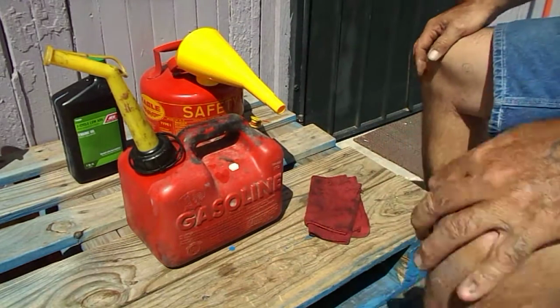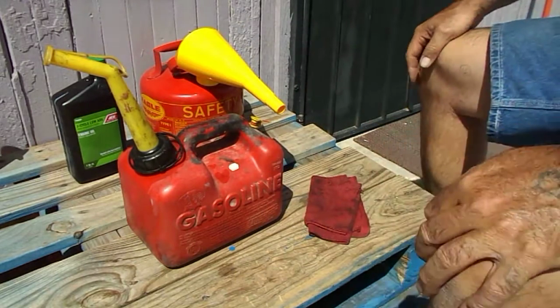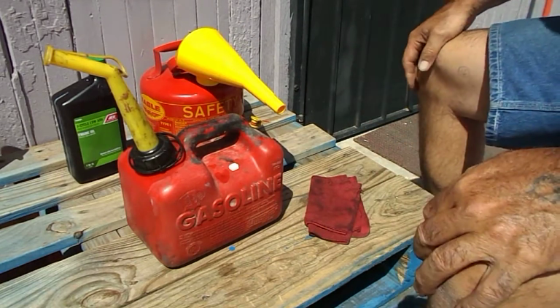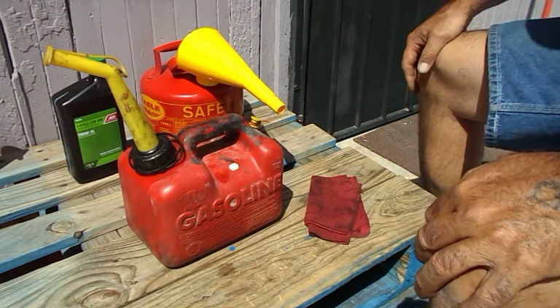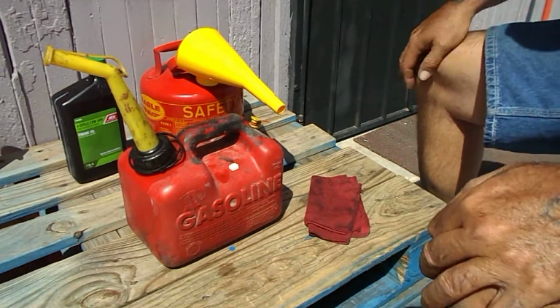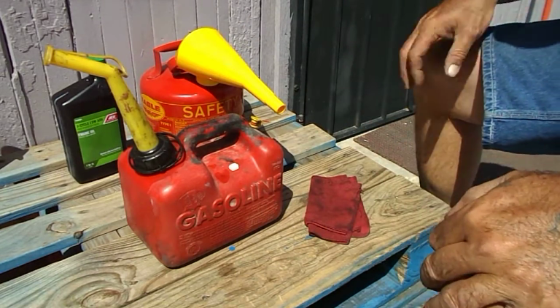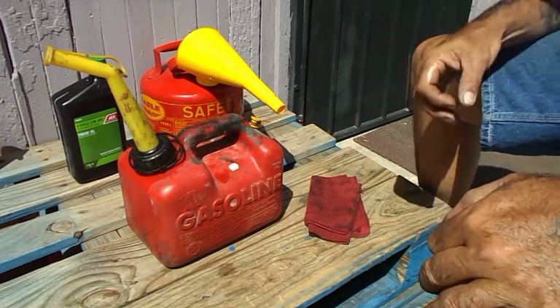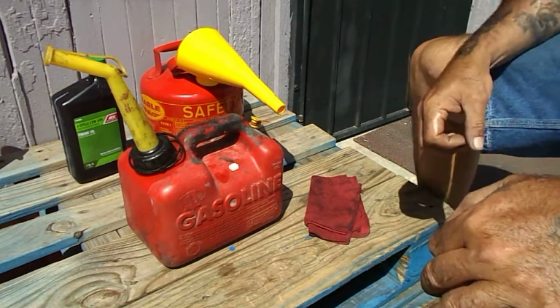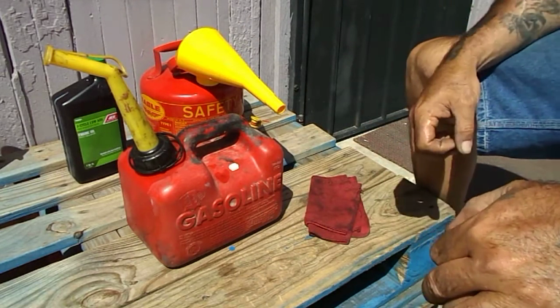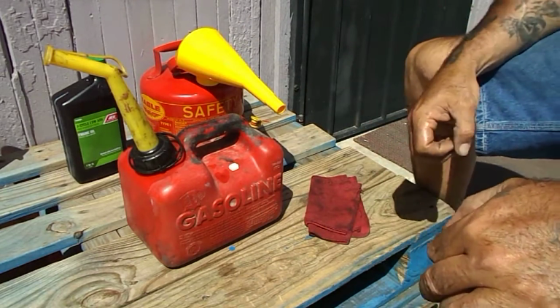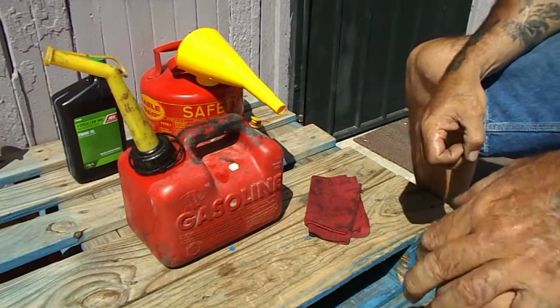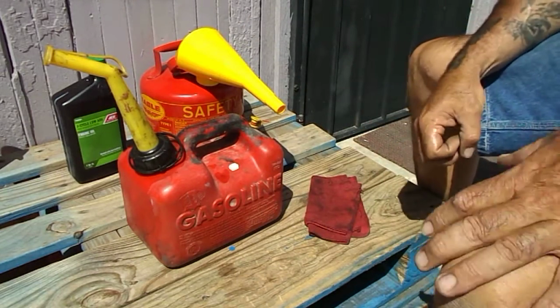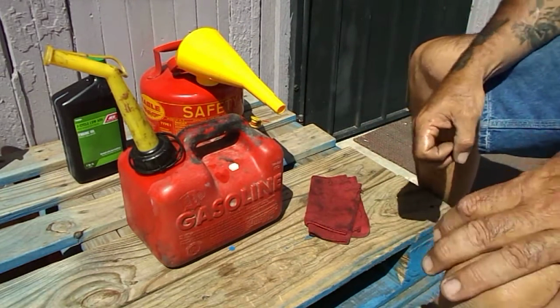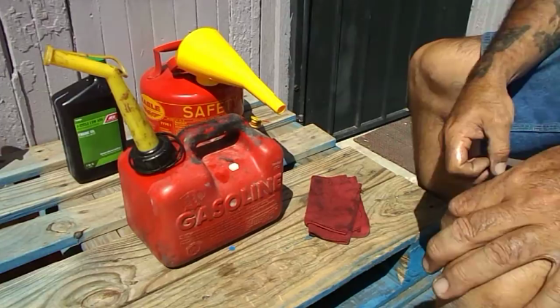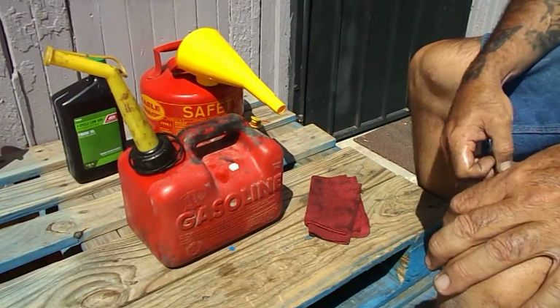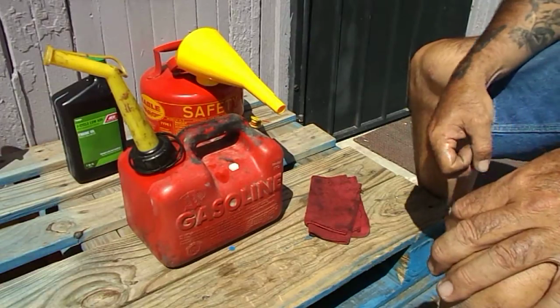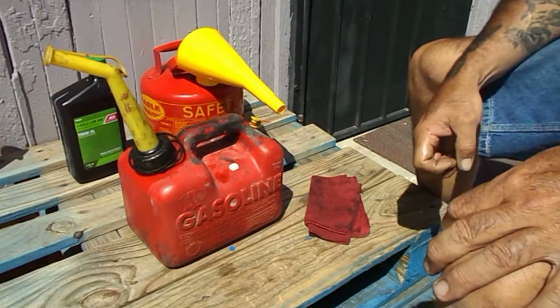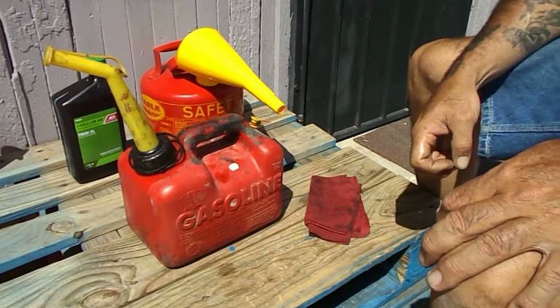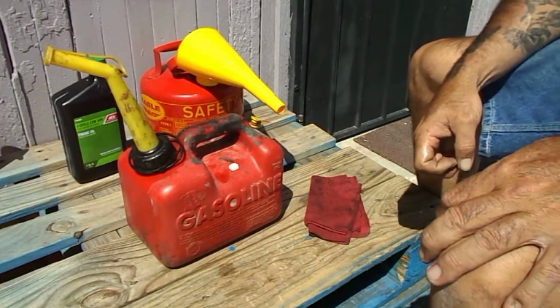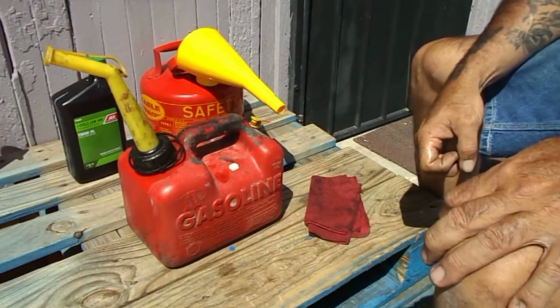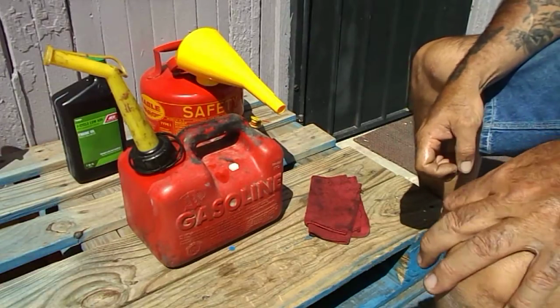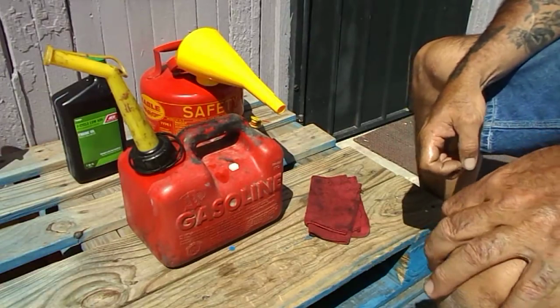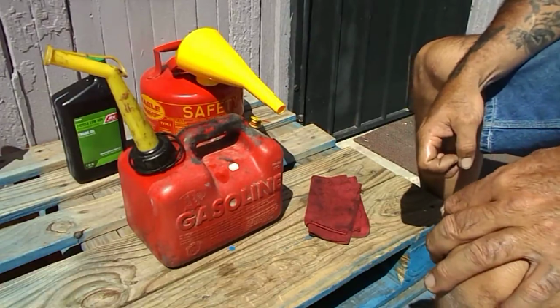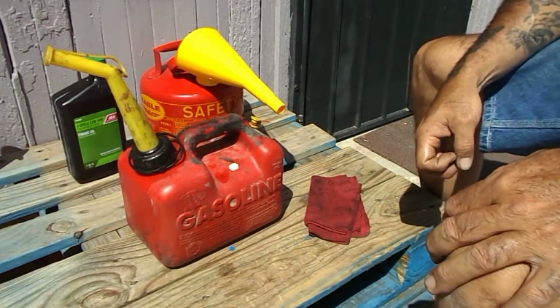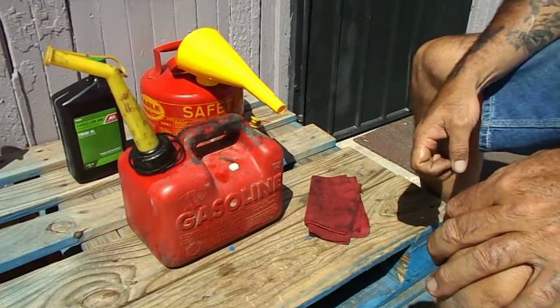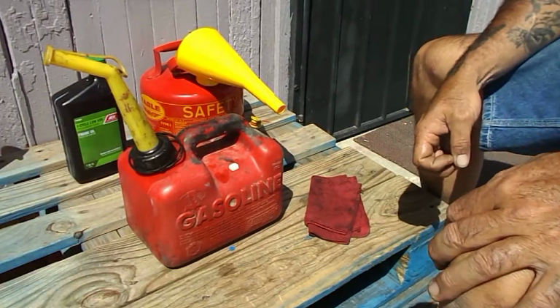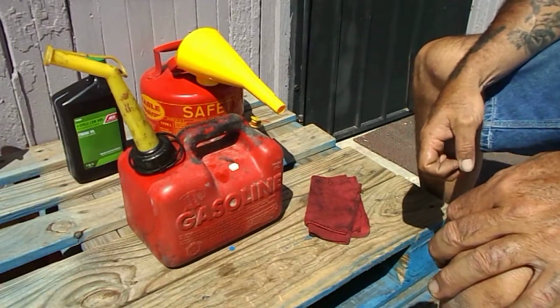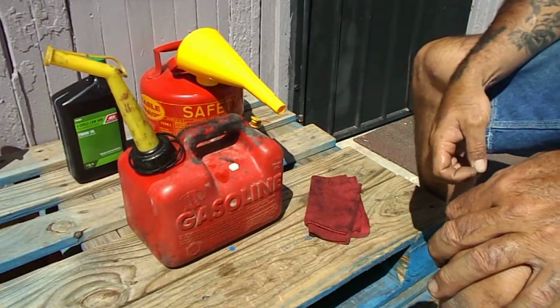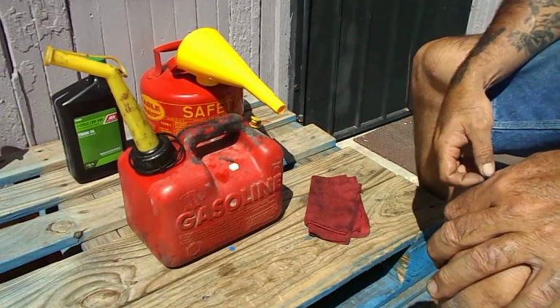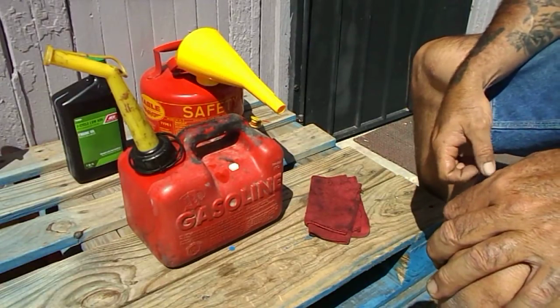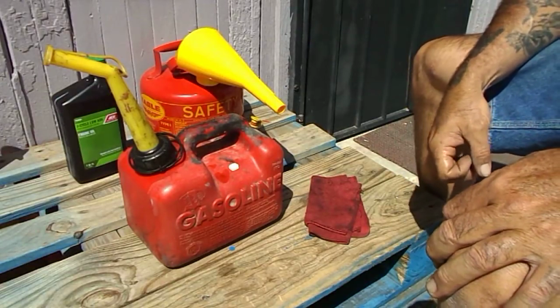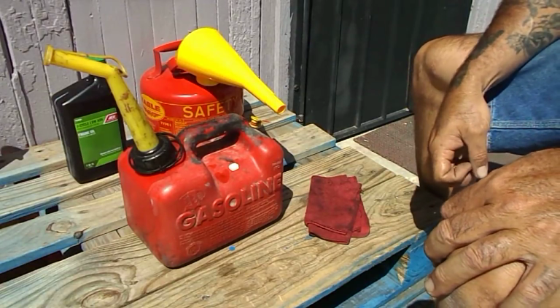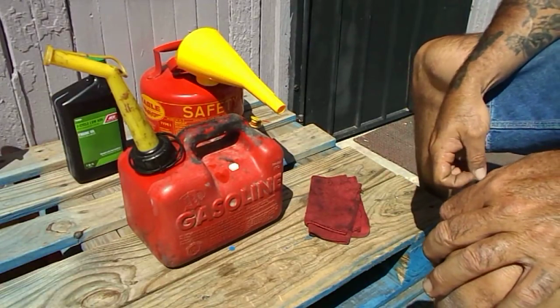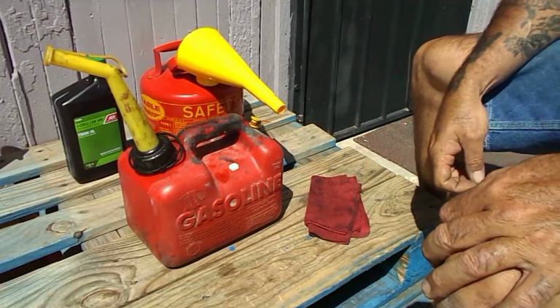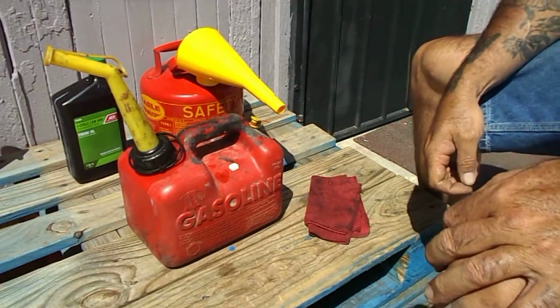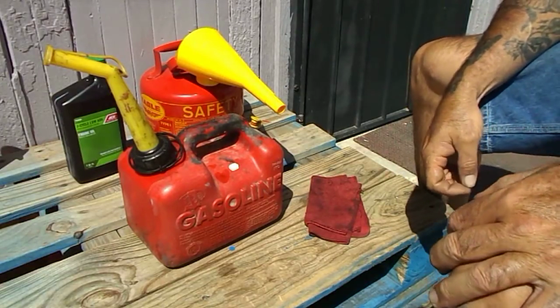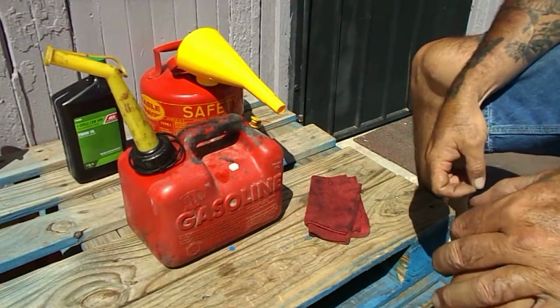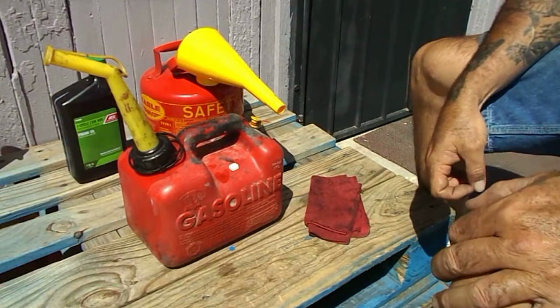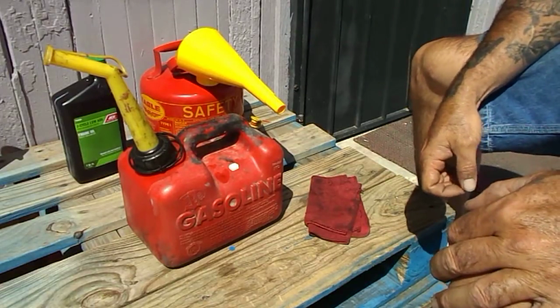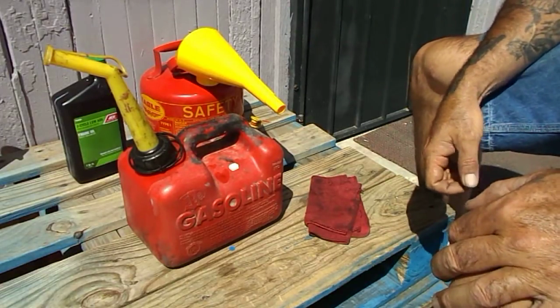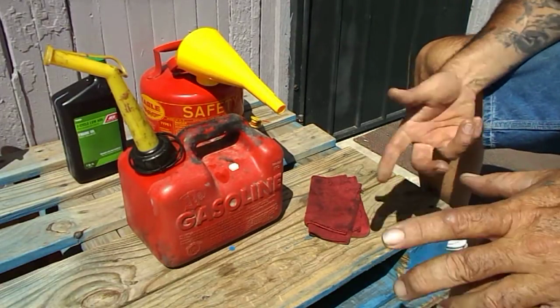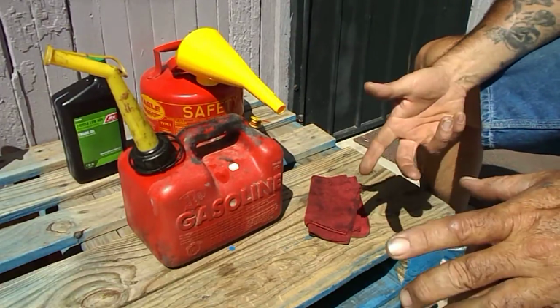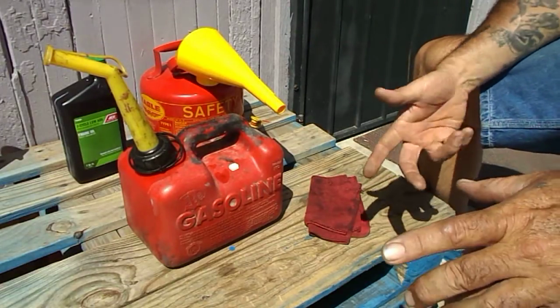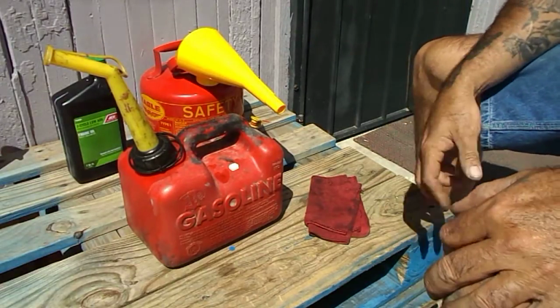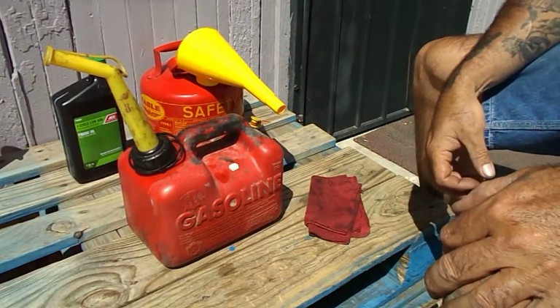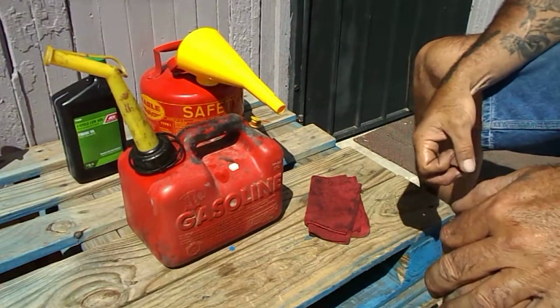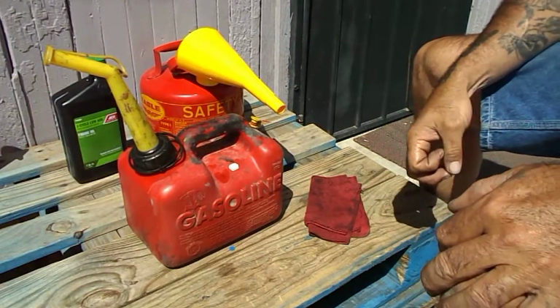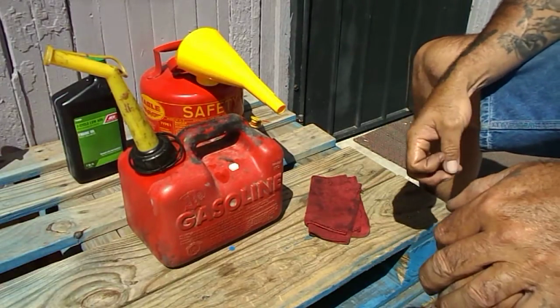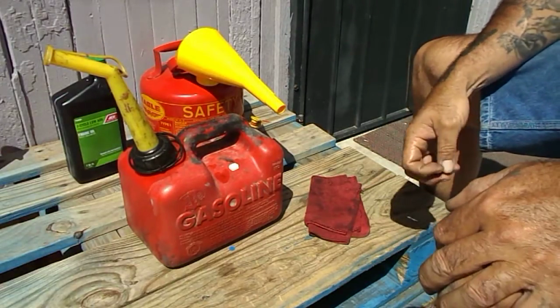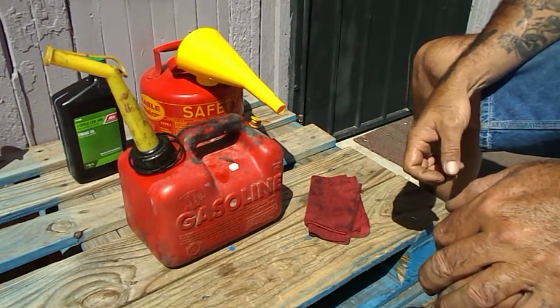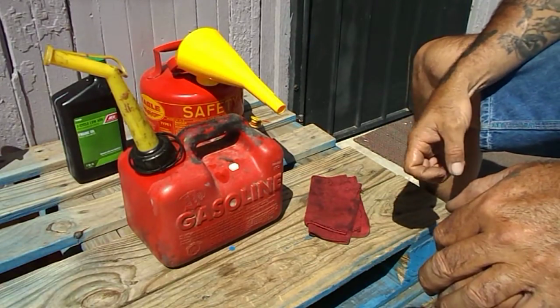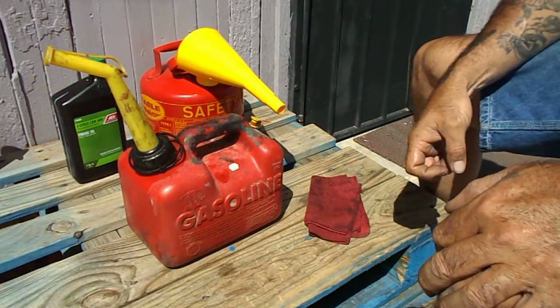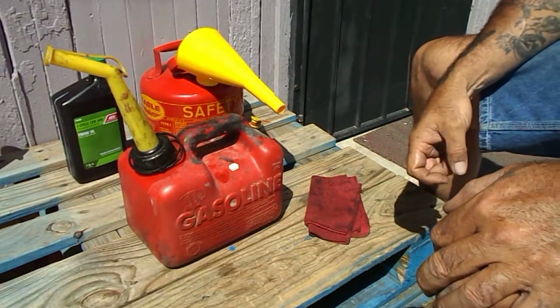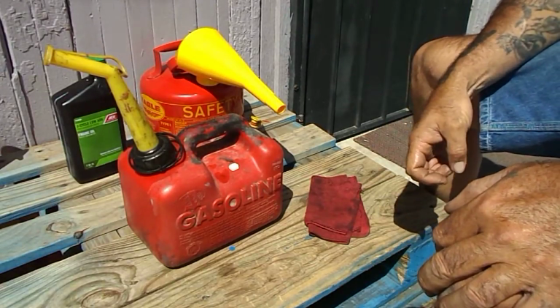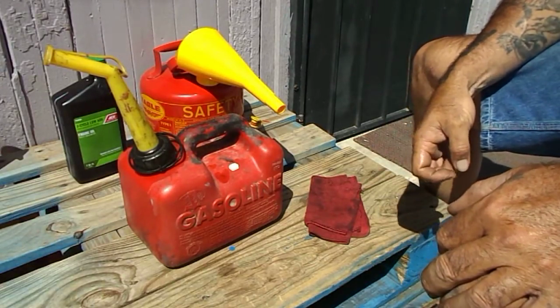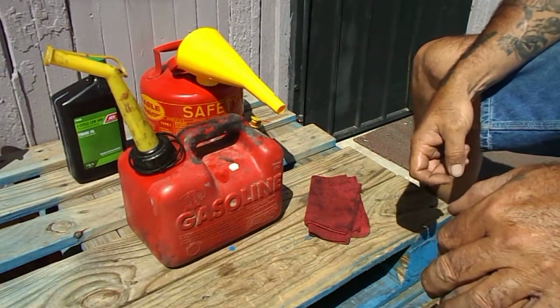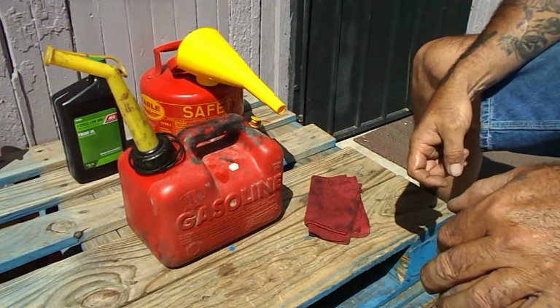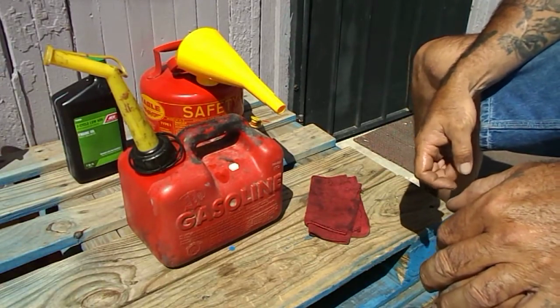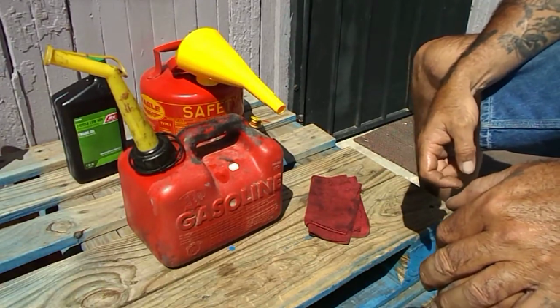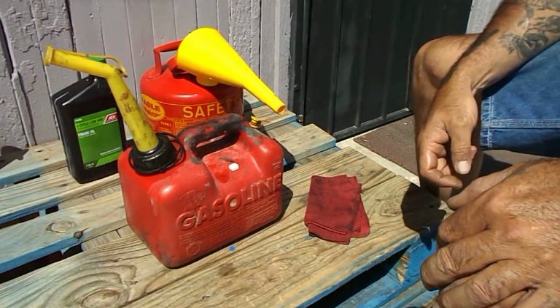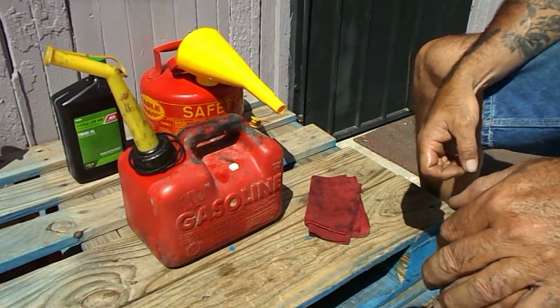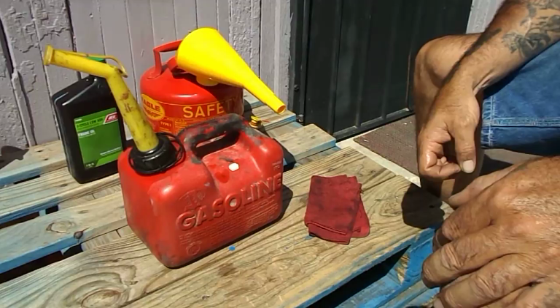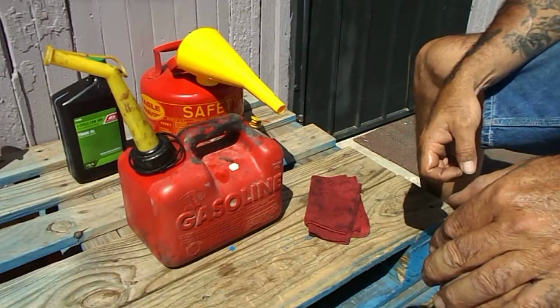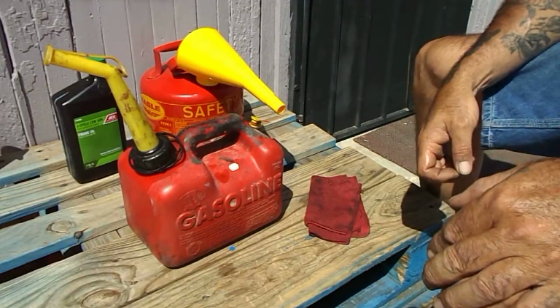That's how you do 32 to 1 pre-mixed gasoline for a Chinese engine motorized bicycle. If you like this, please subscribe — thank you.